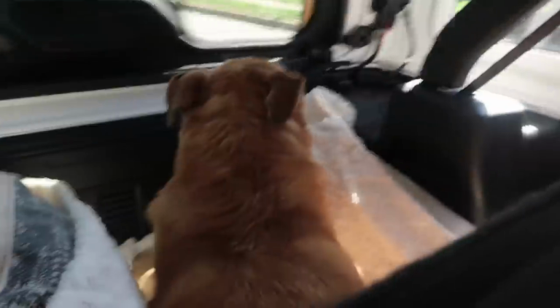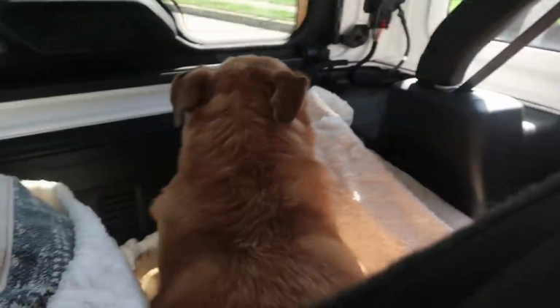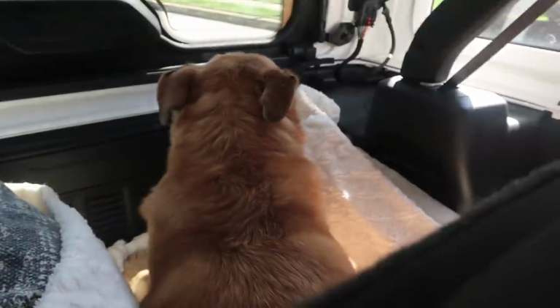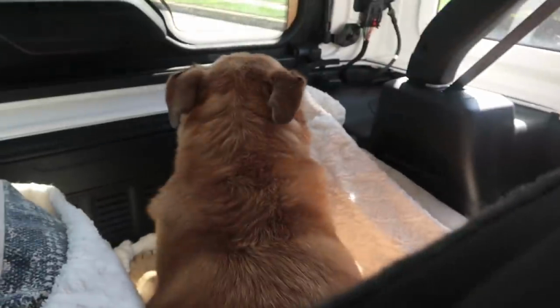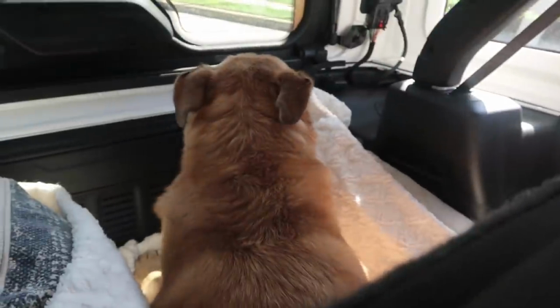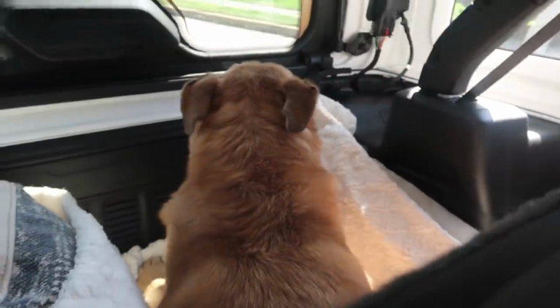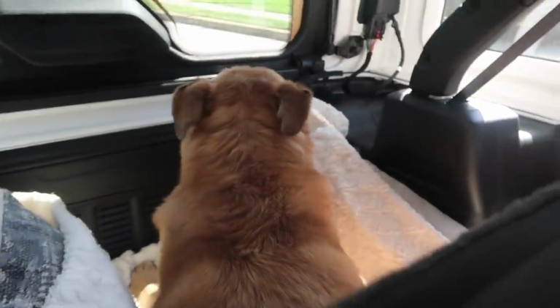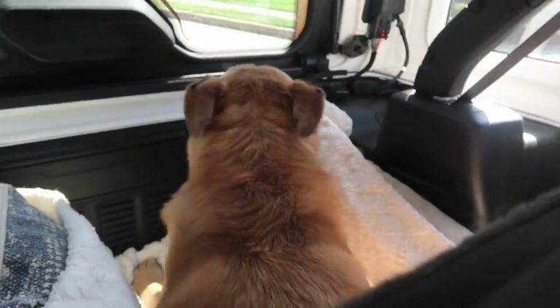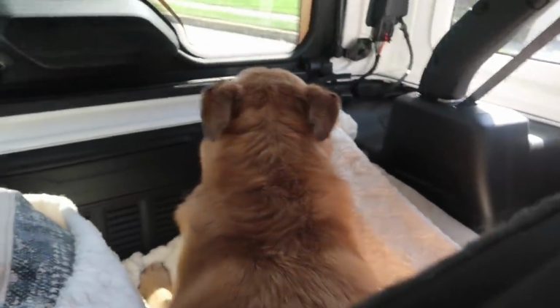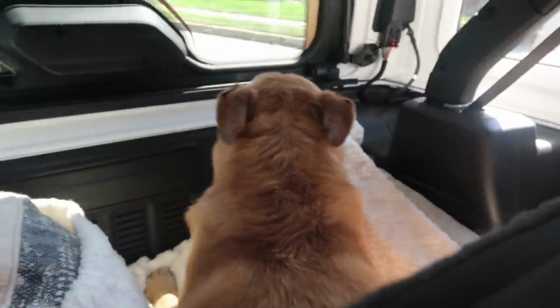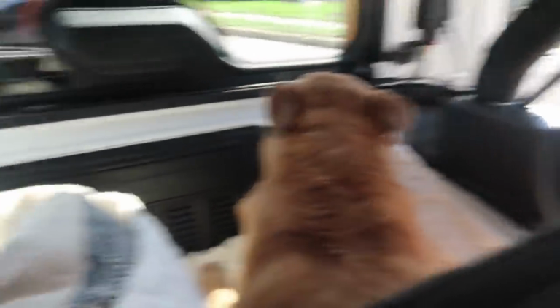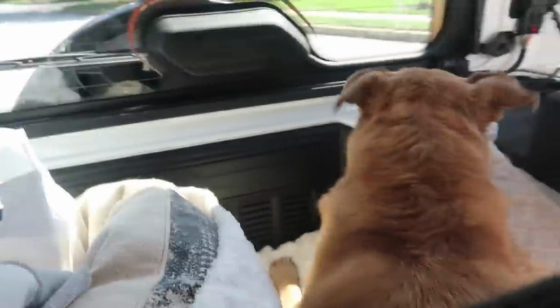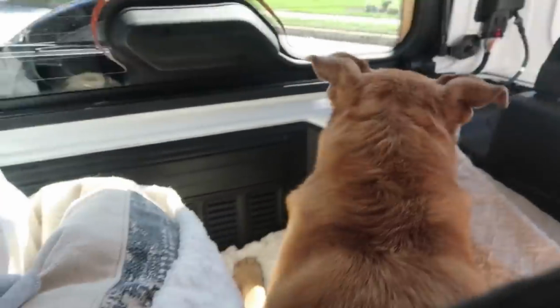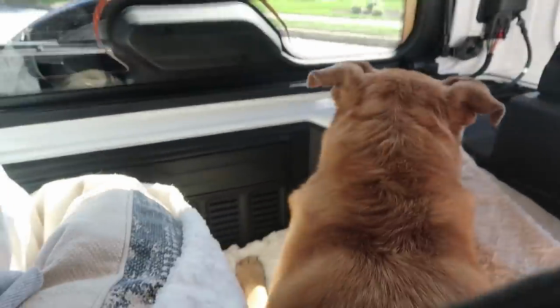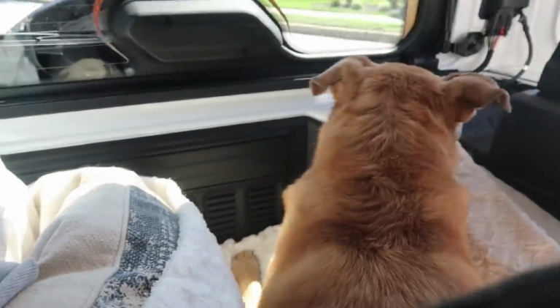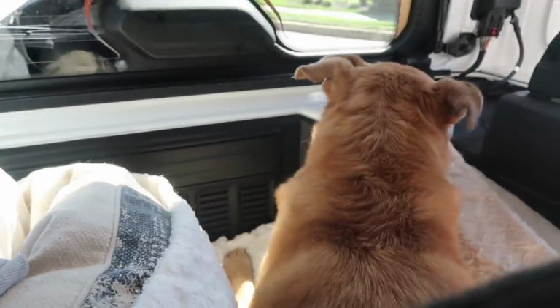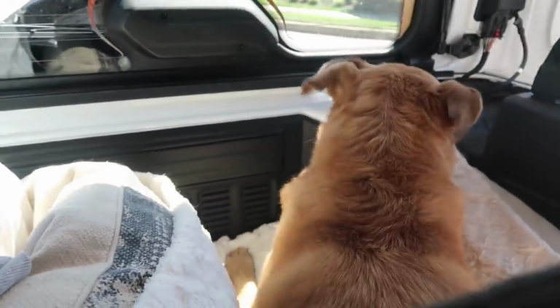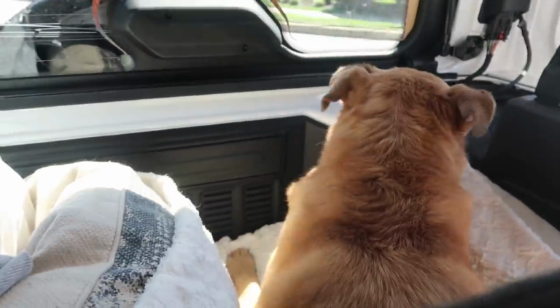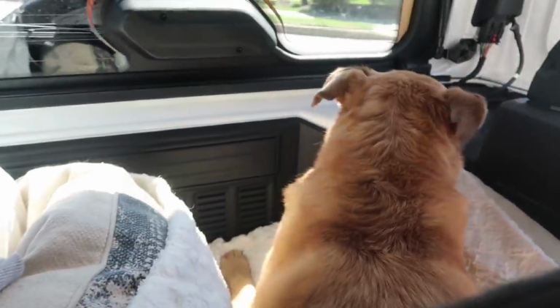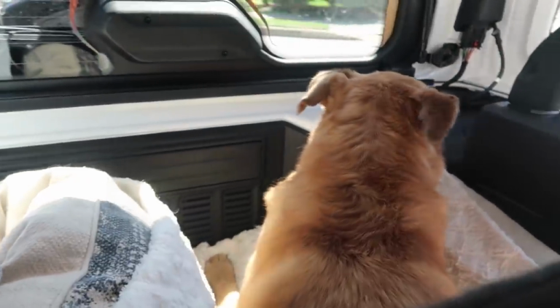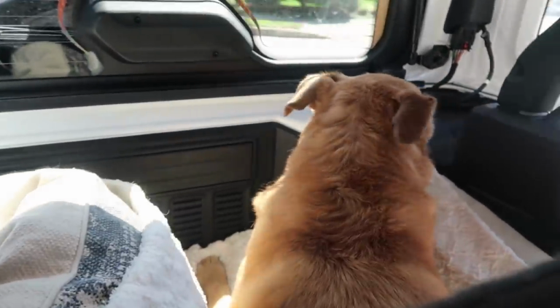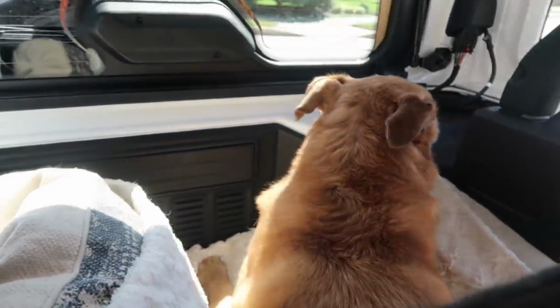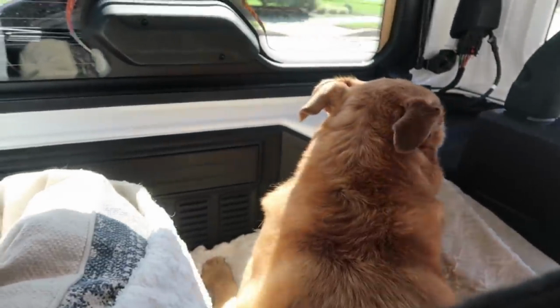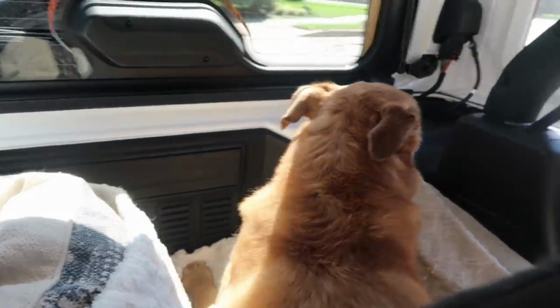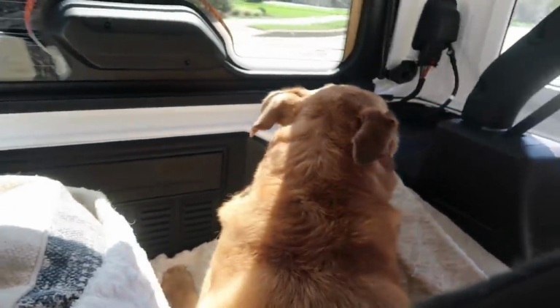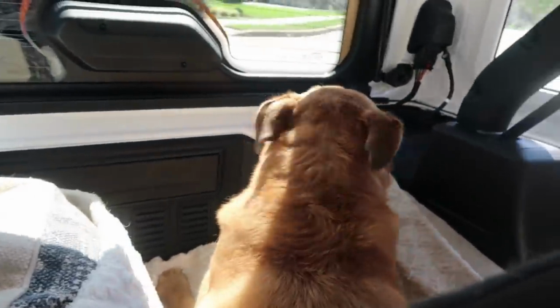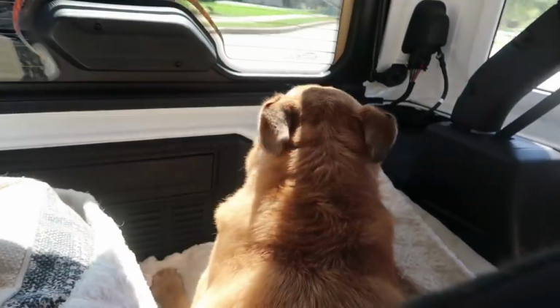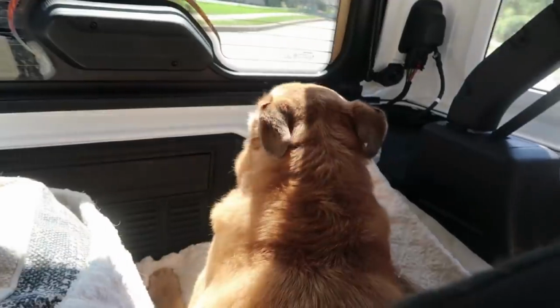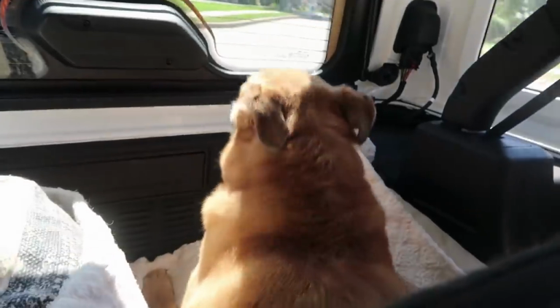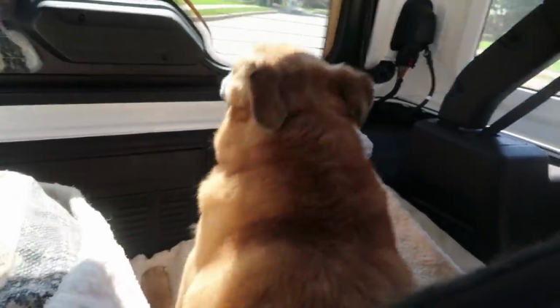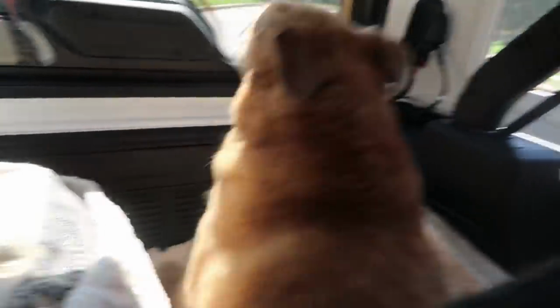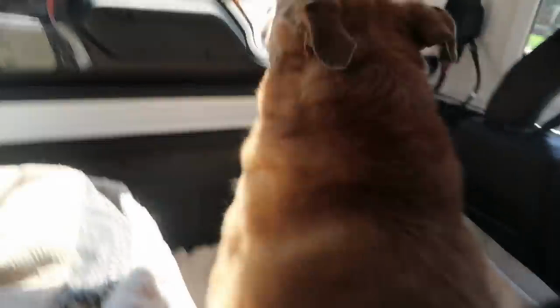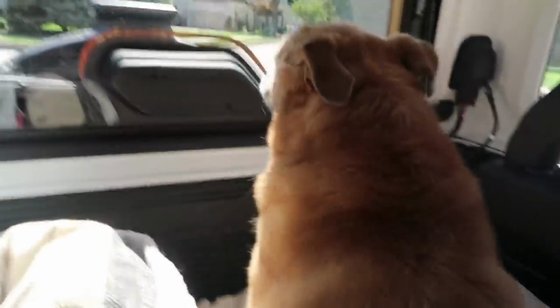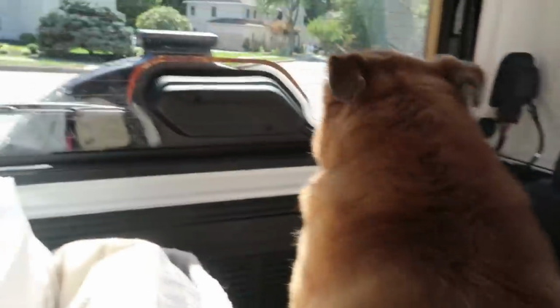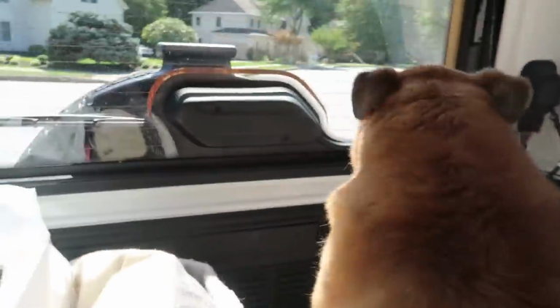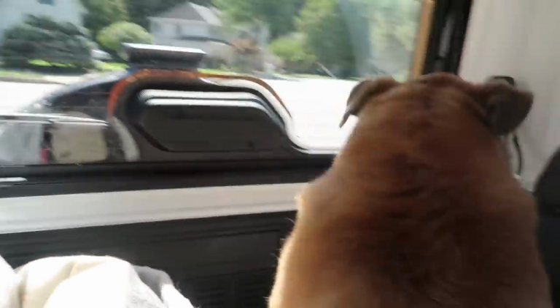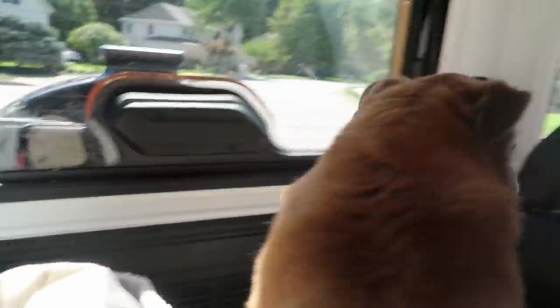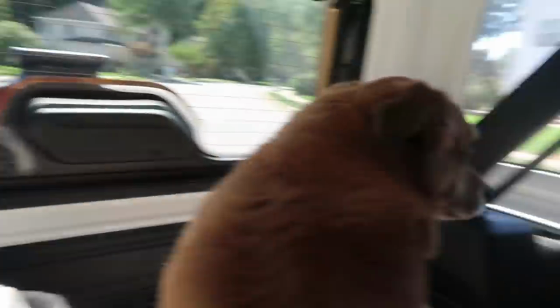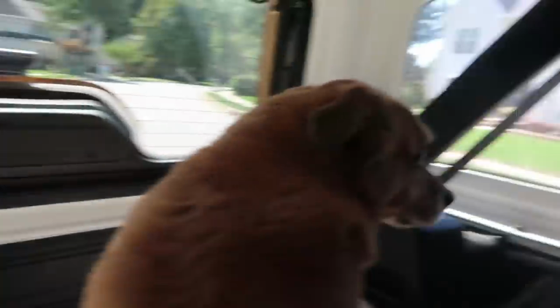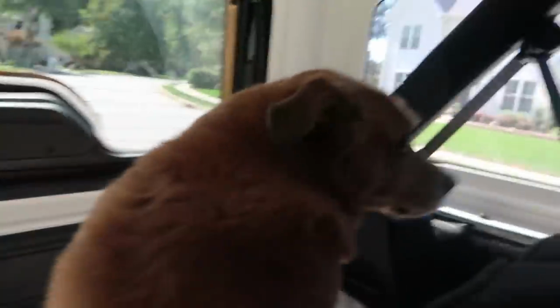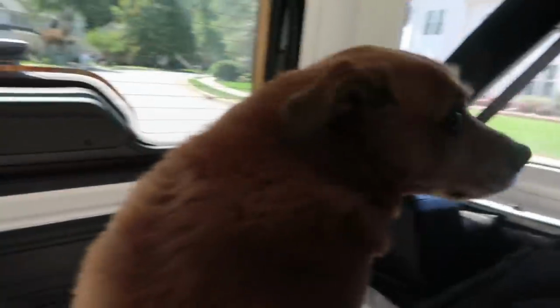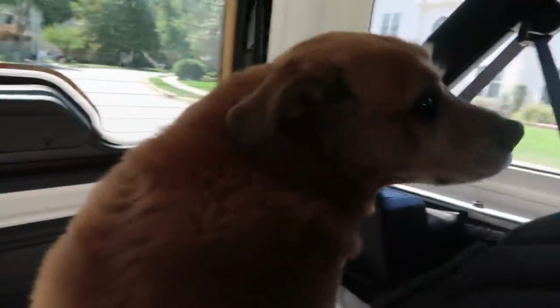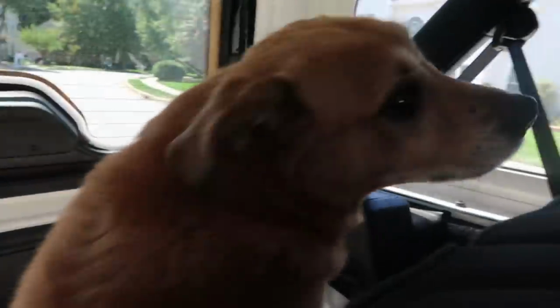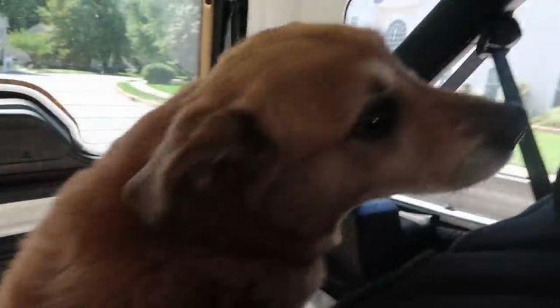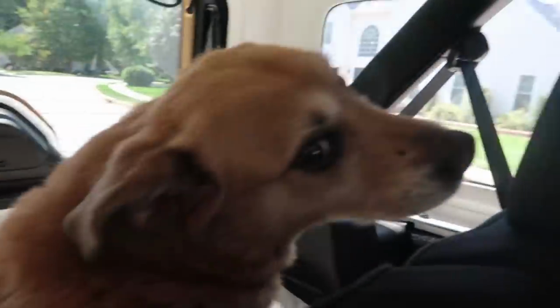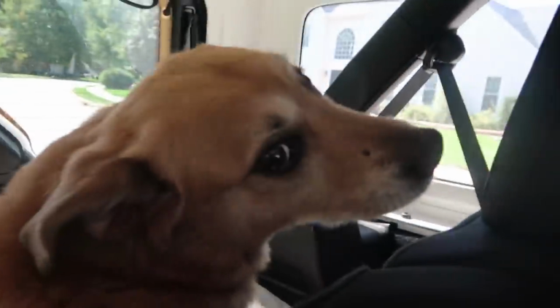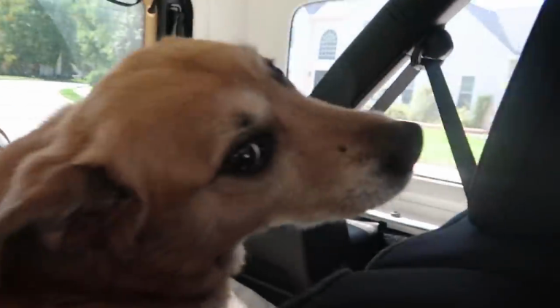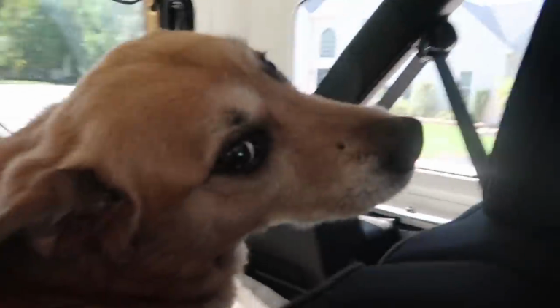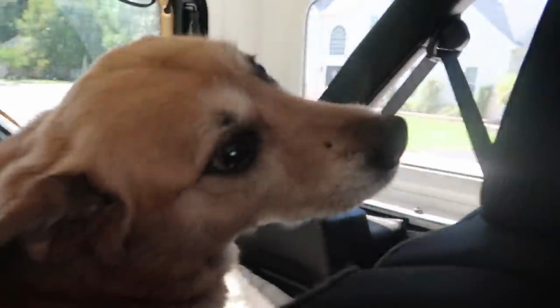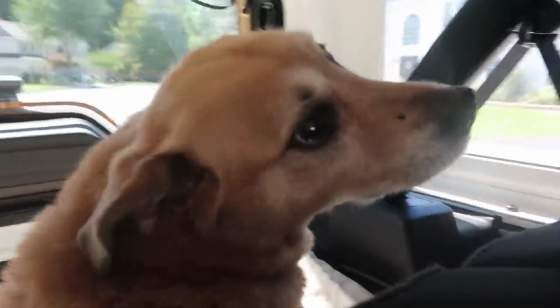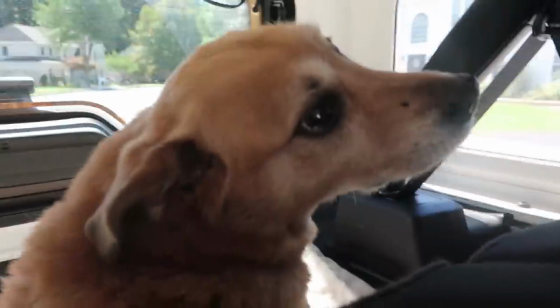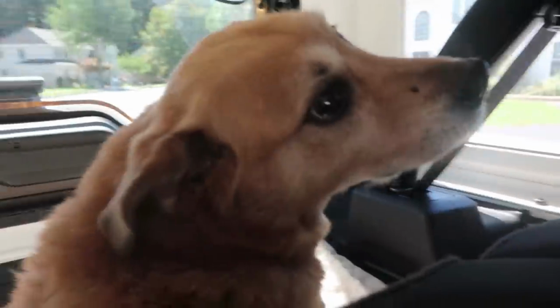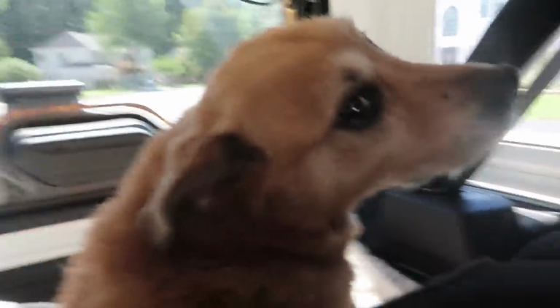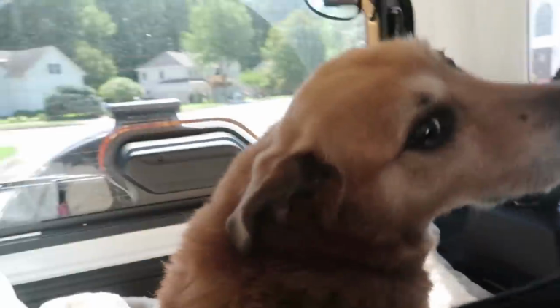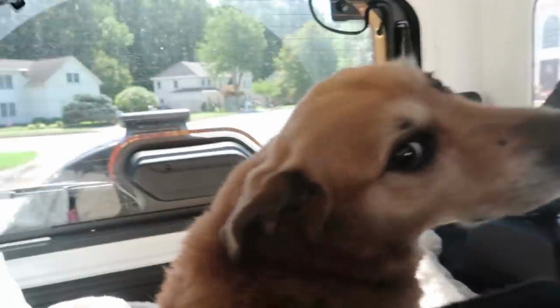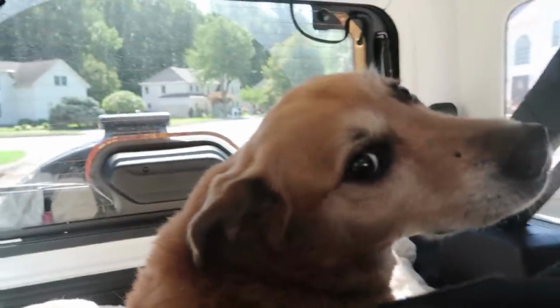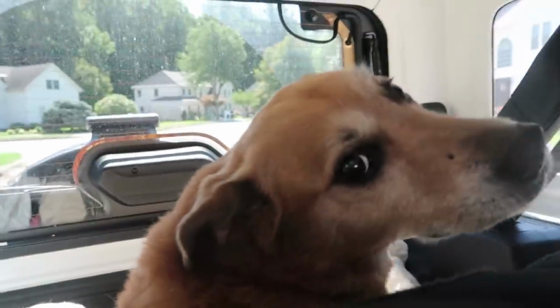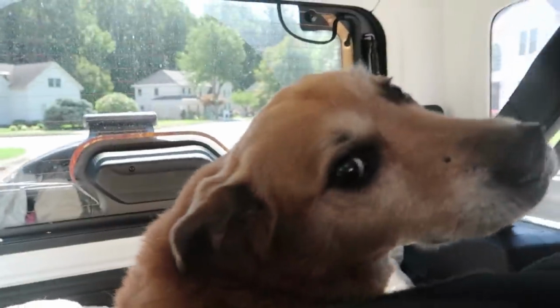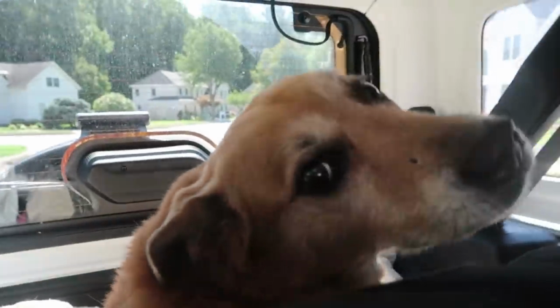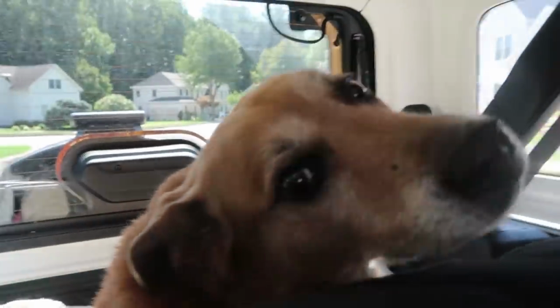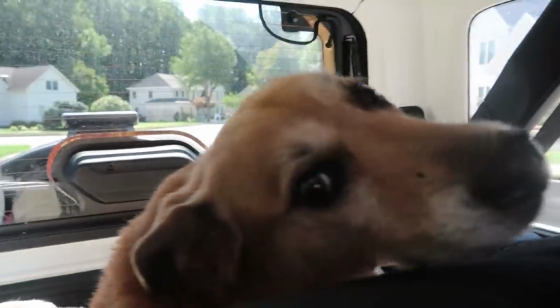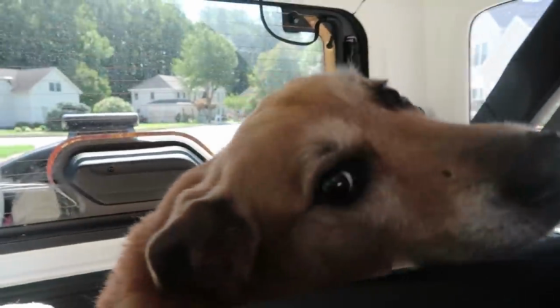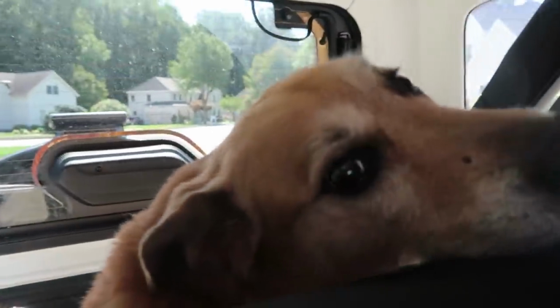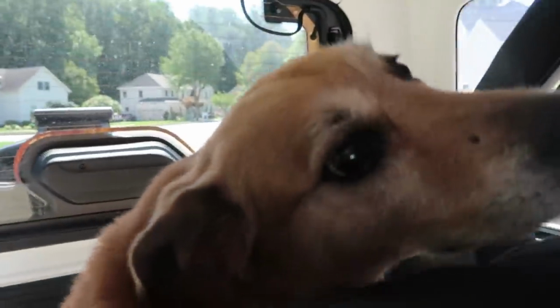Lola's back there — Lola! We got this car packed to the gills.